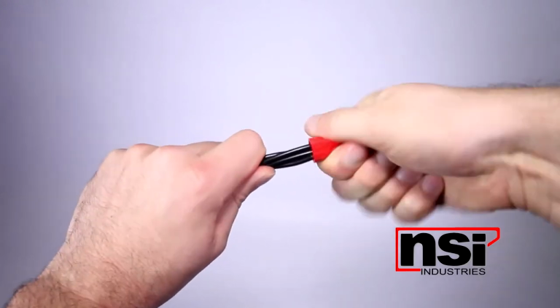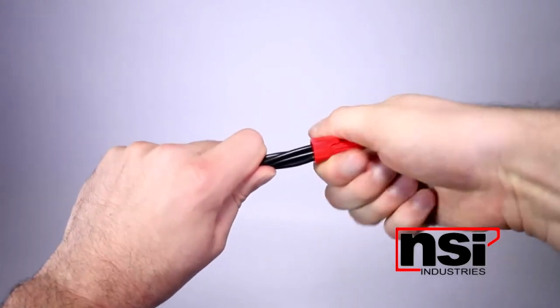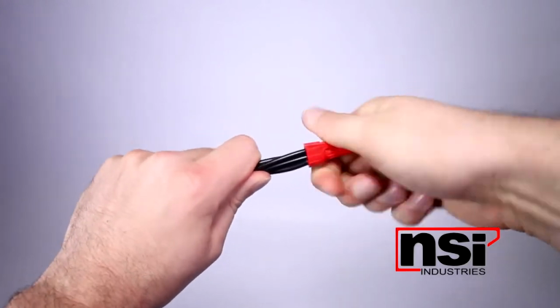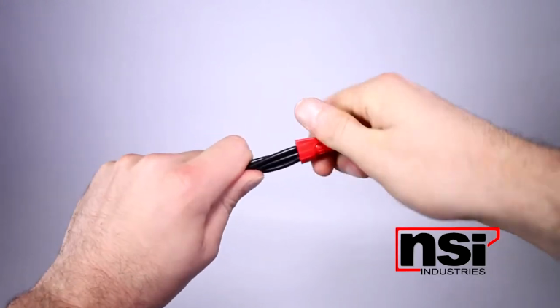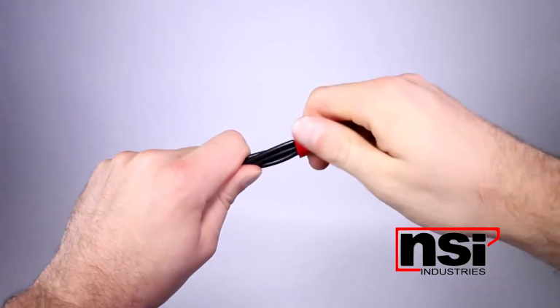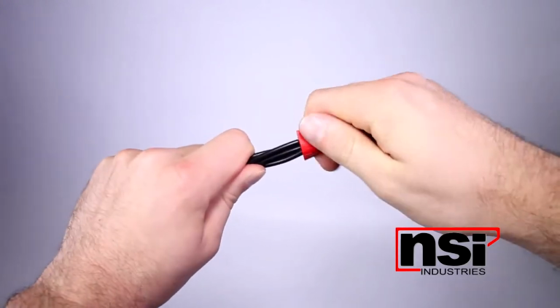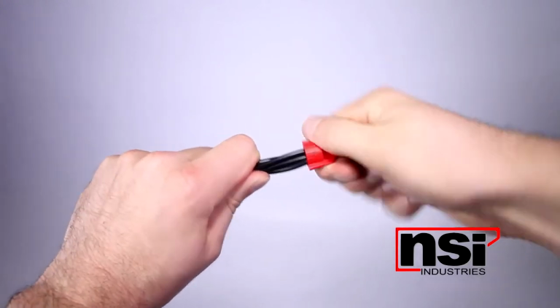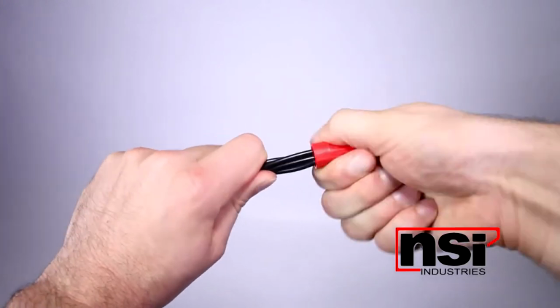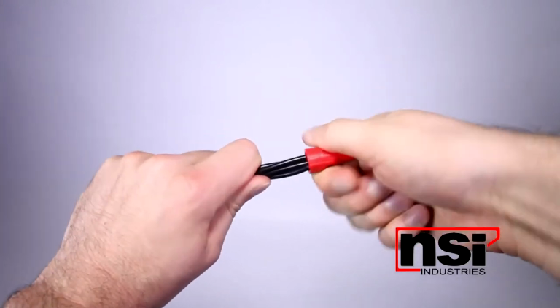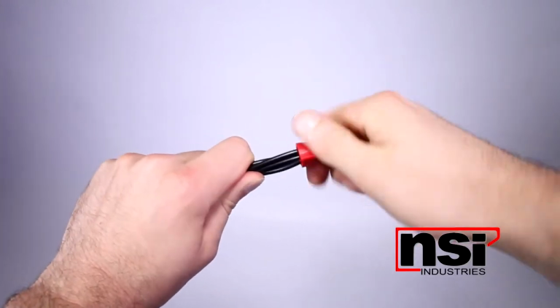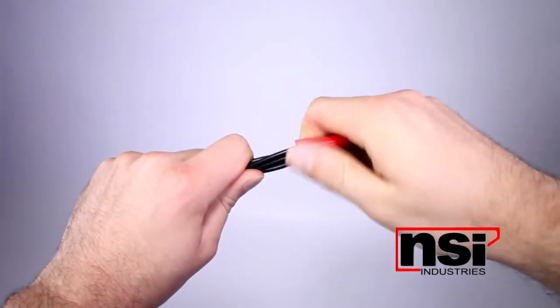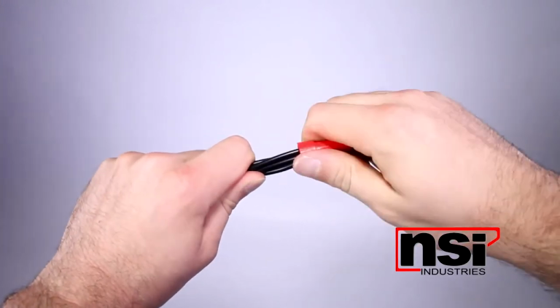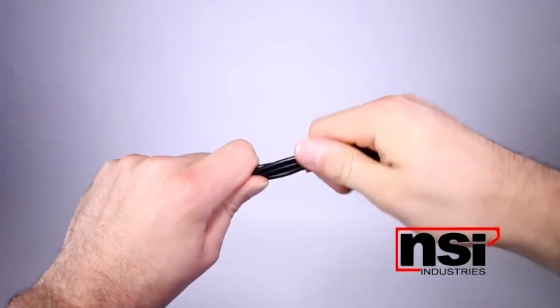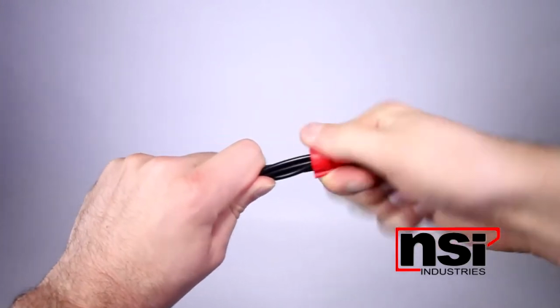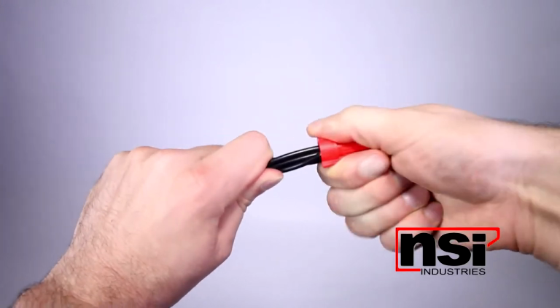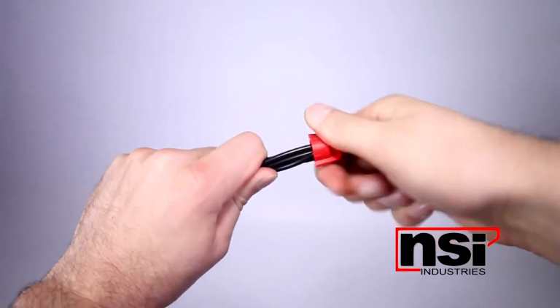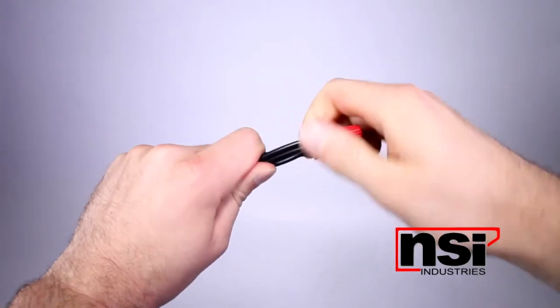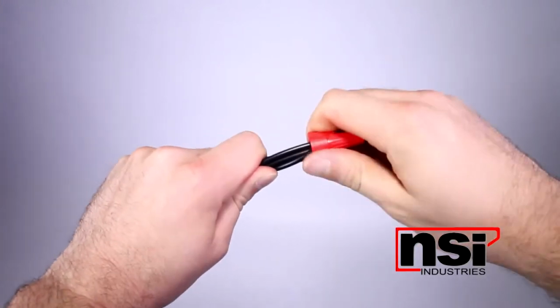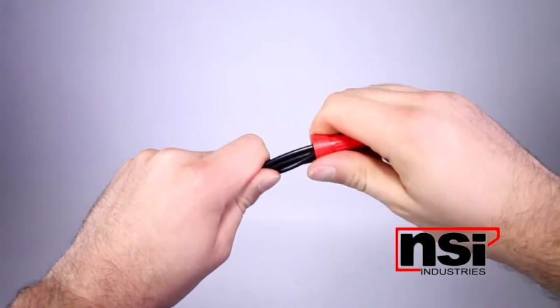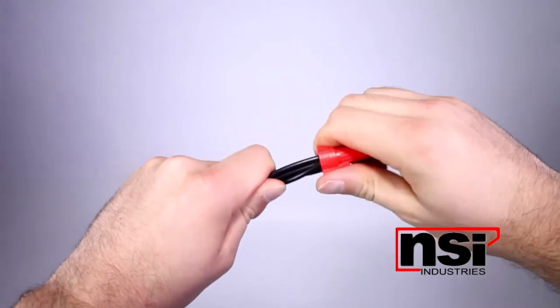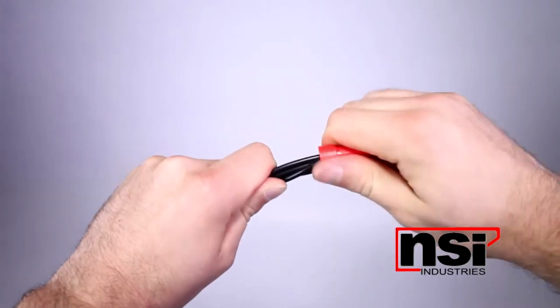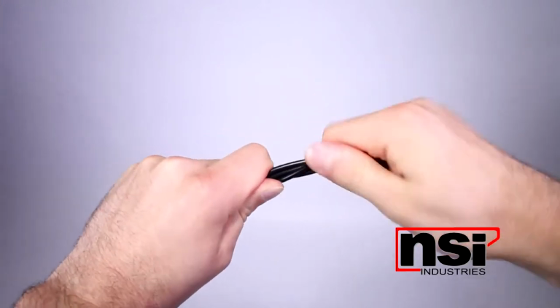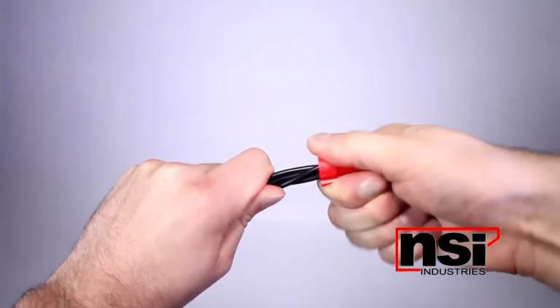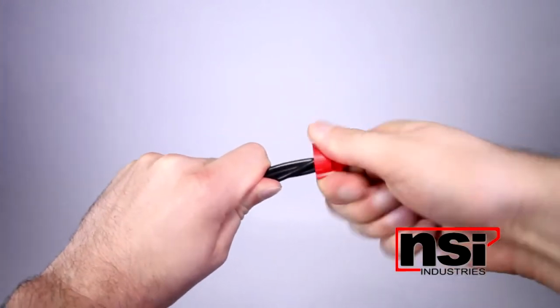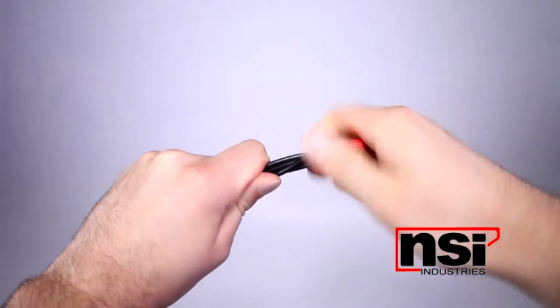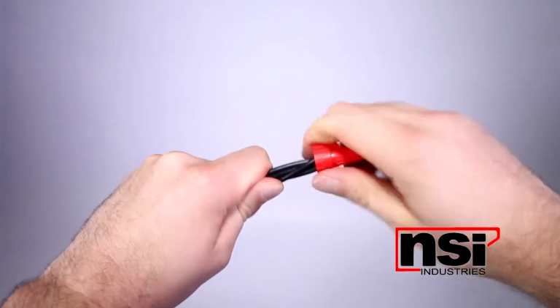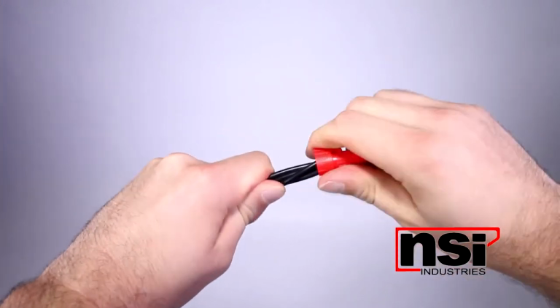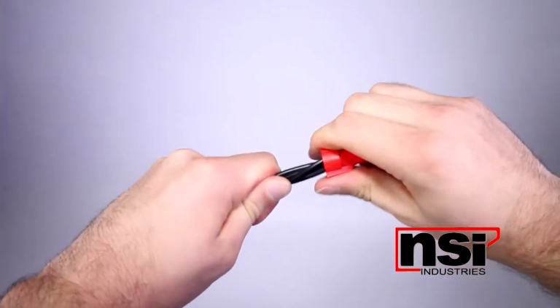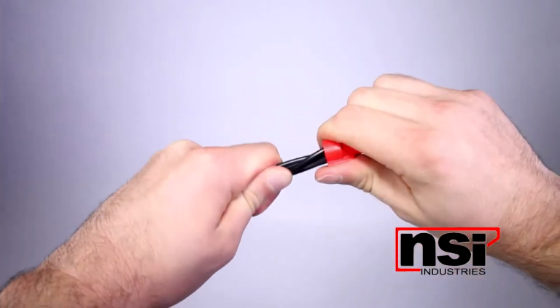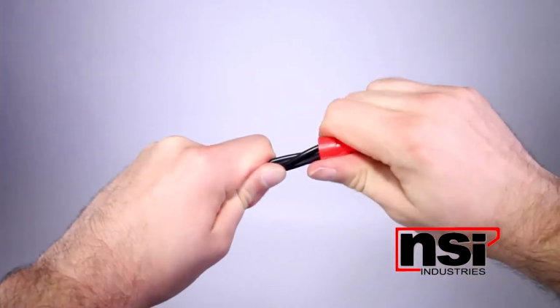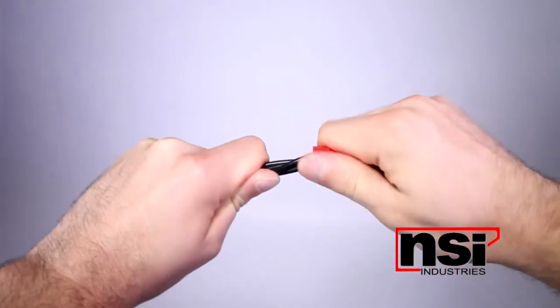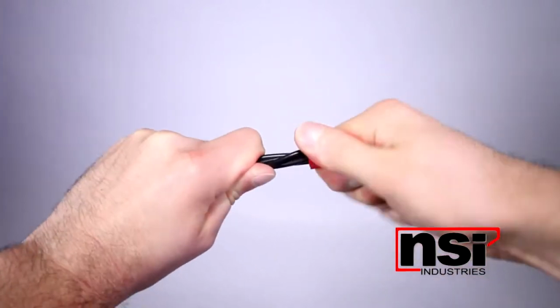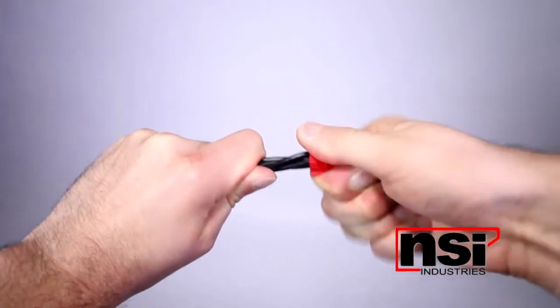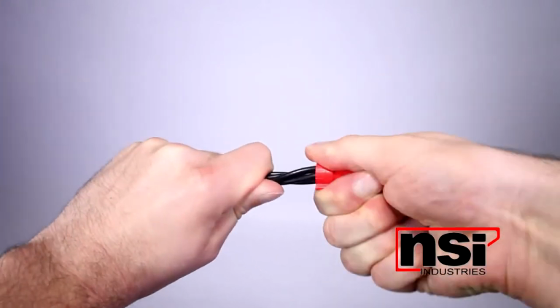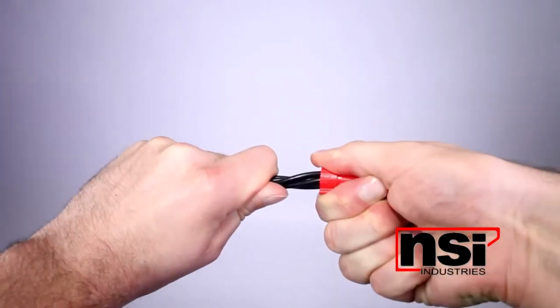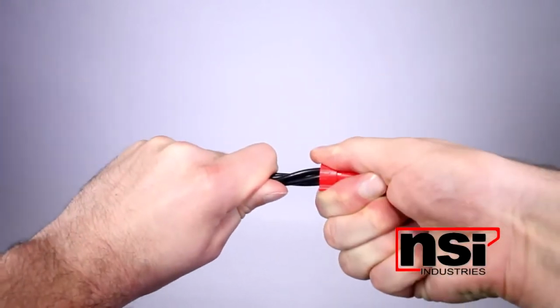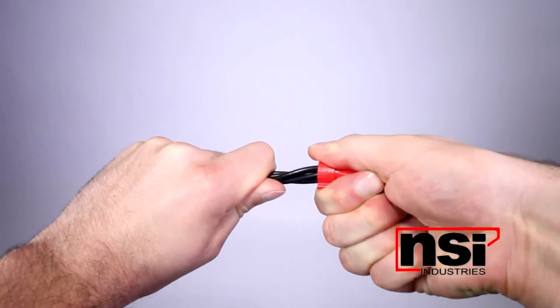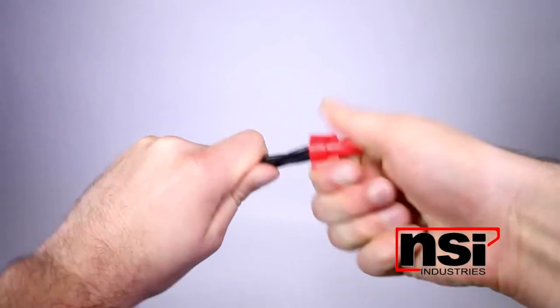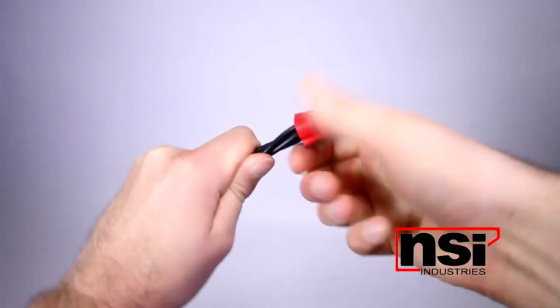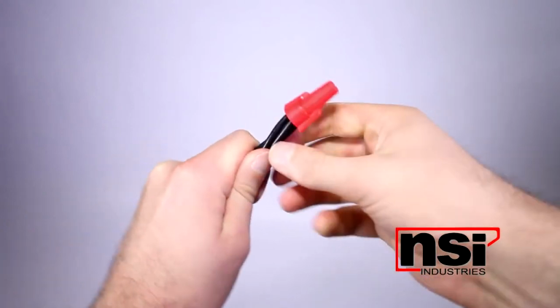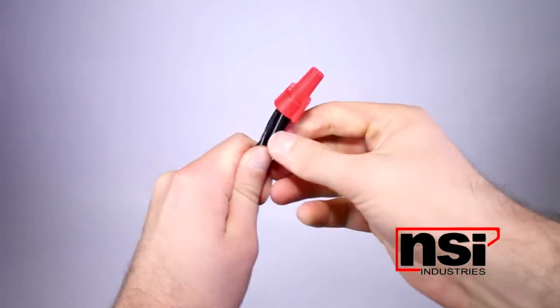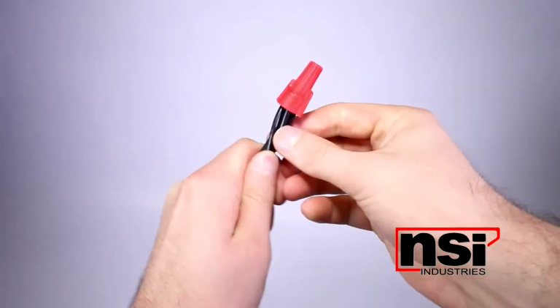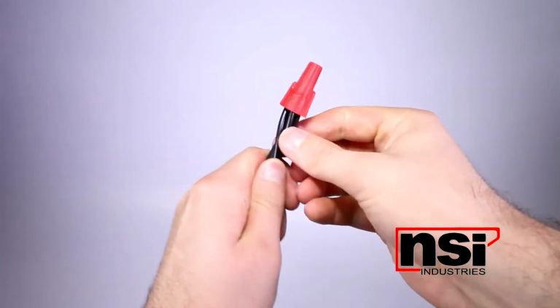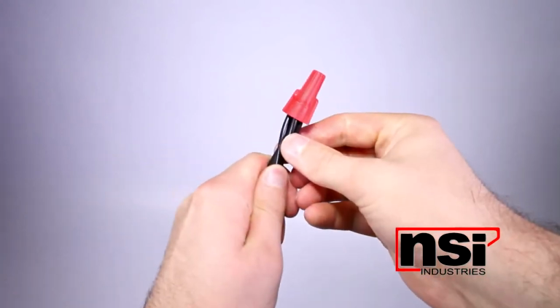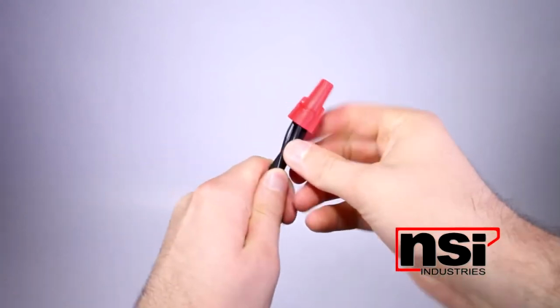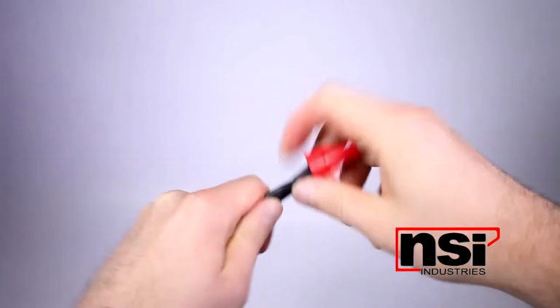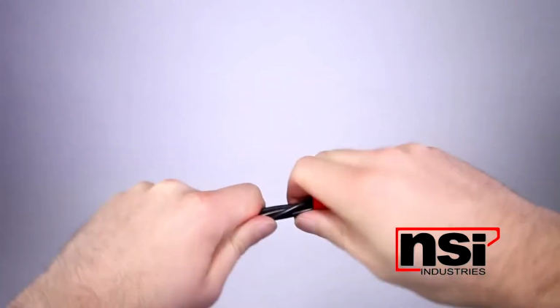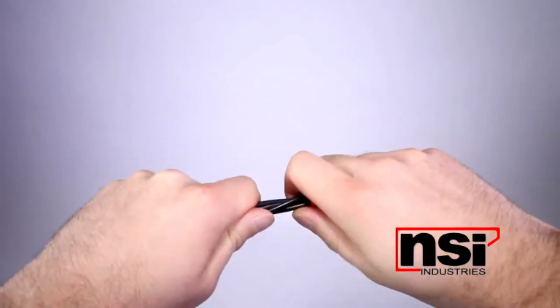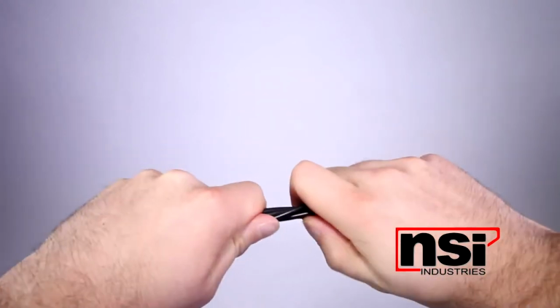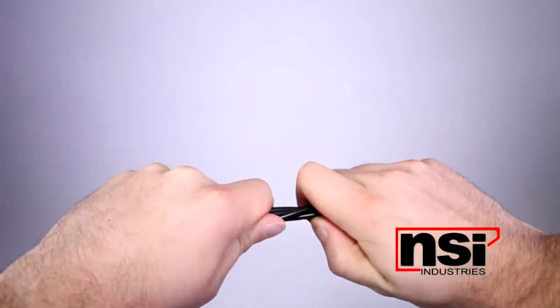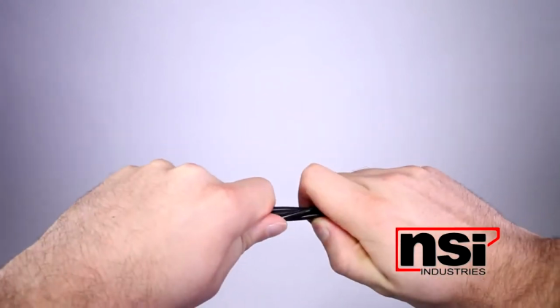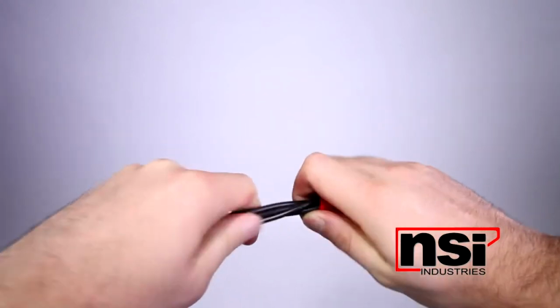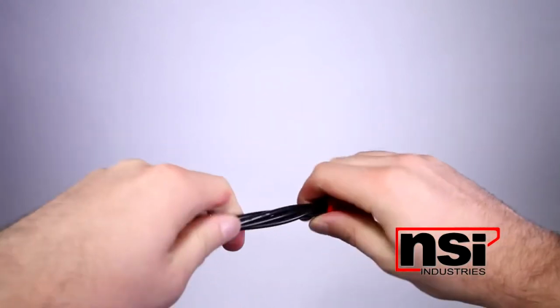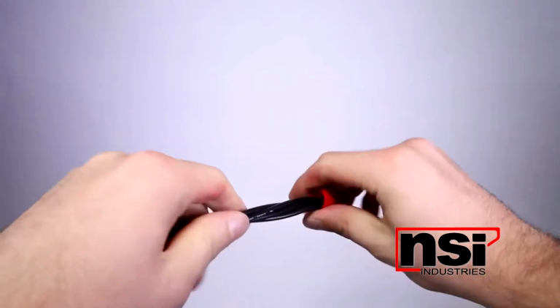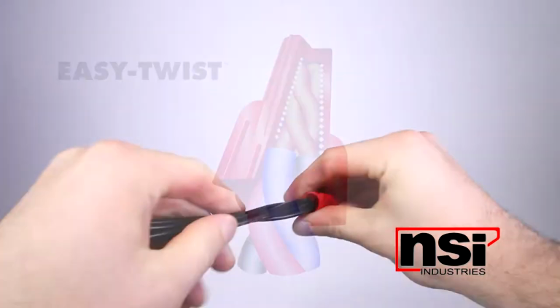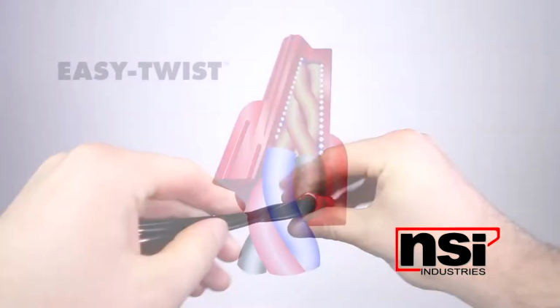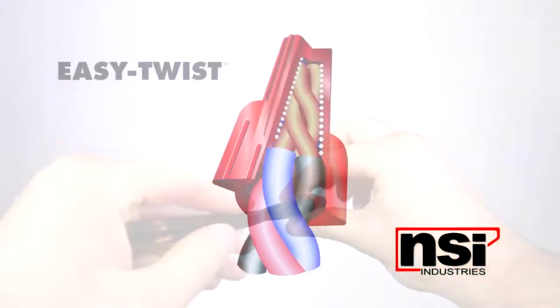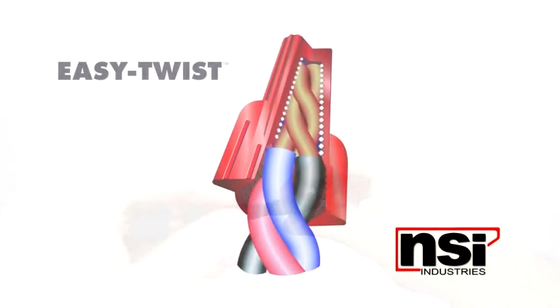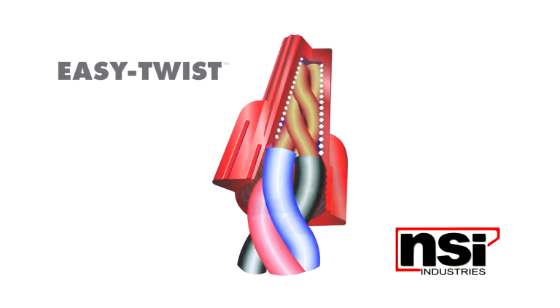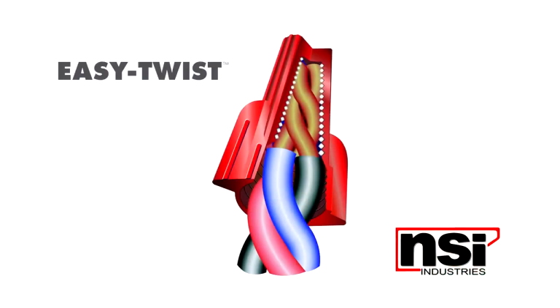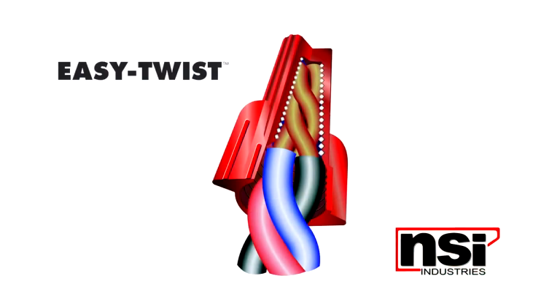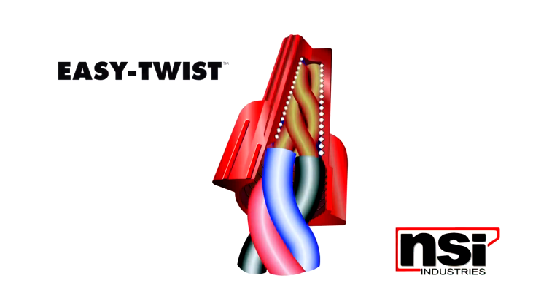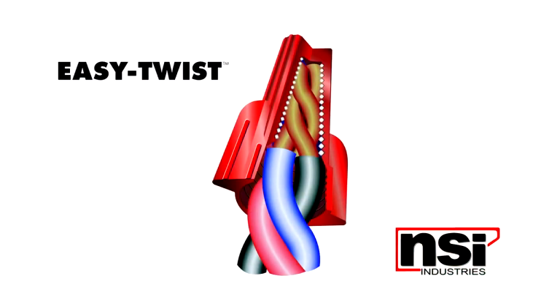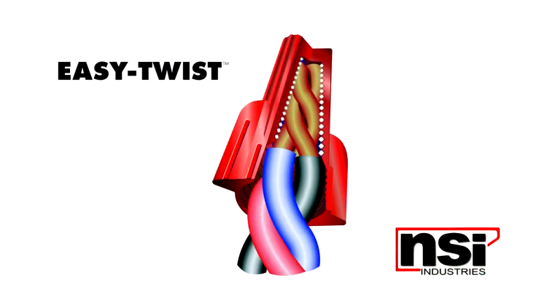Wire connectors can take up to 15 turns to secure the wire. We asked the question: what if just a few less twists made the same secure connection?